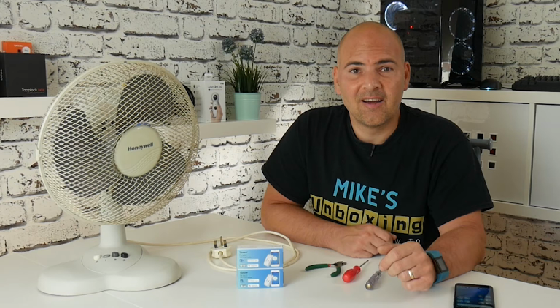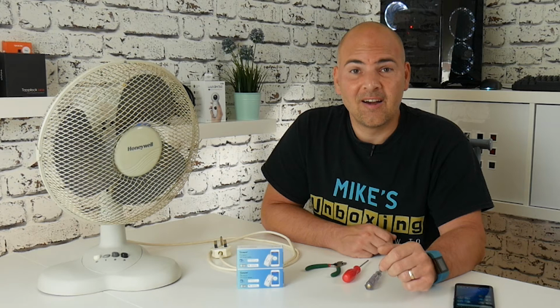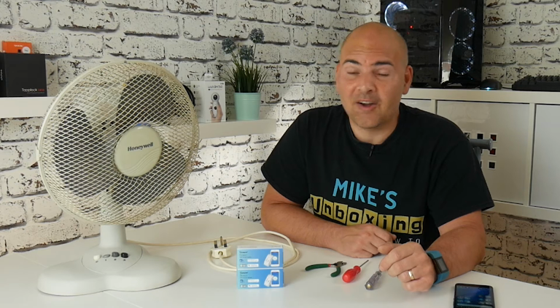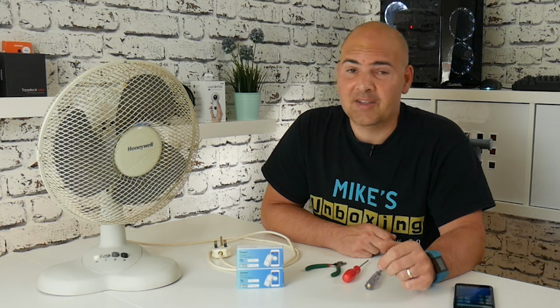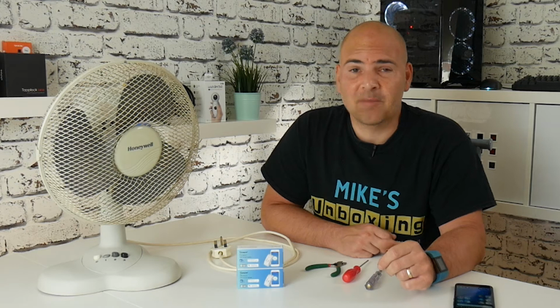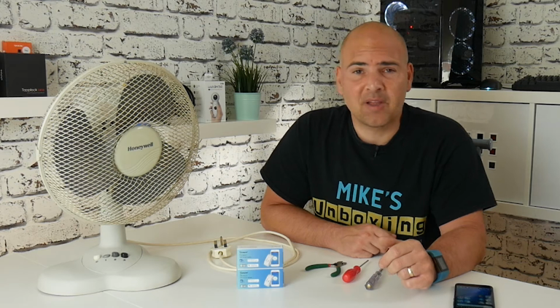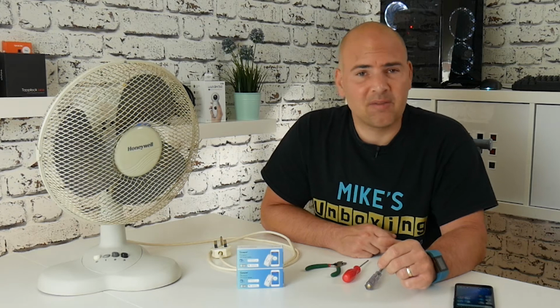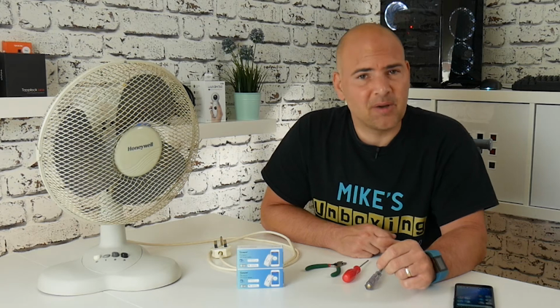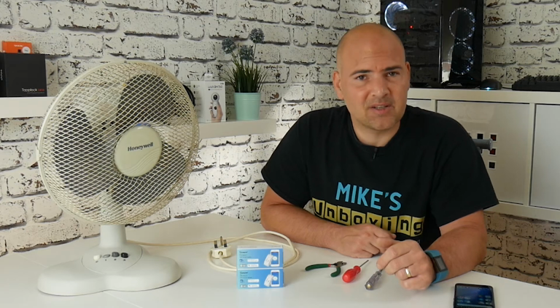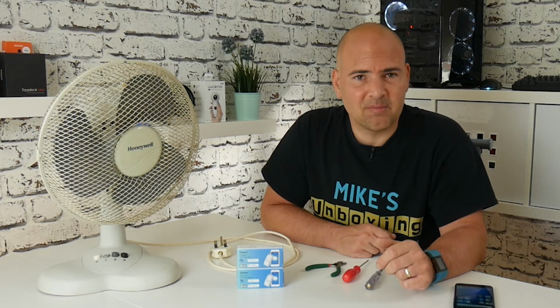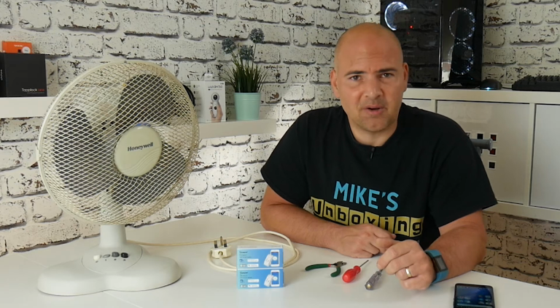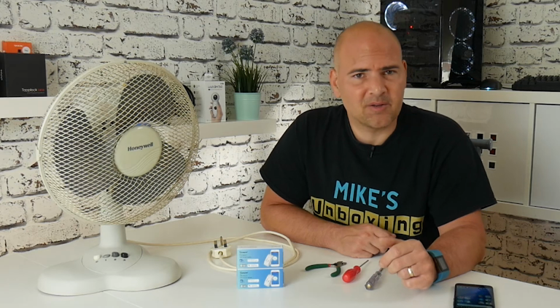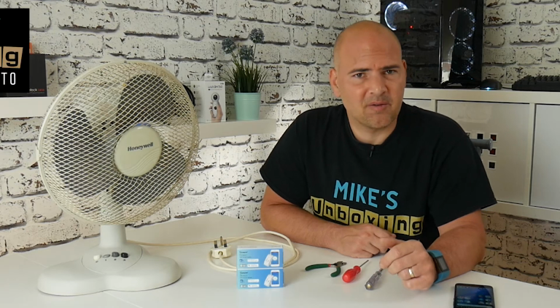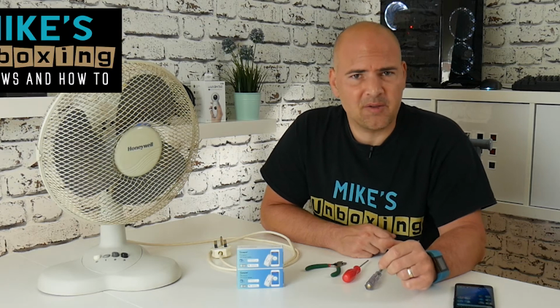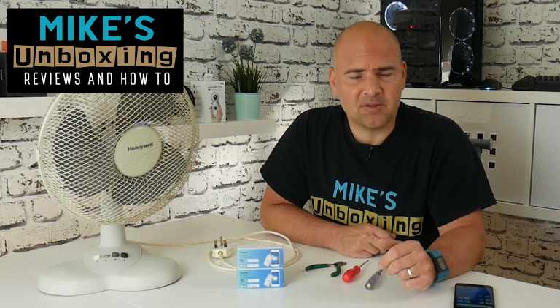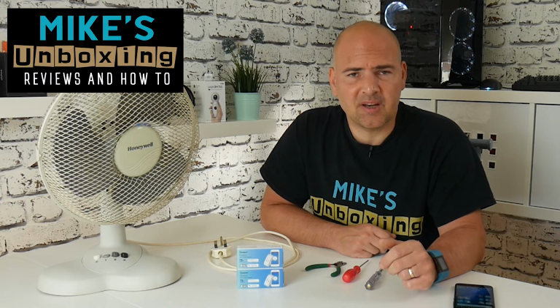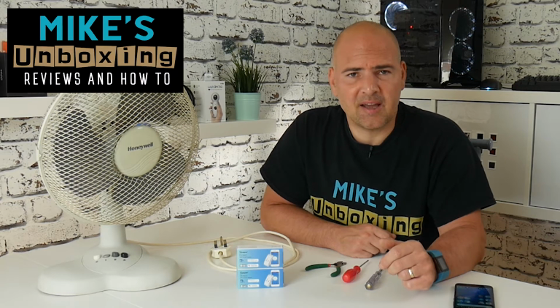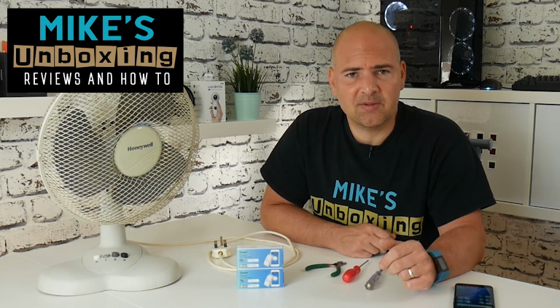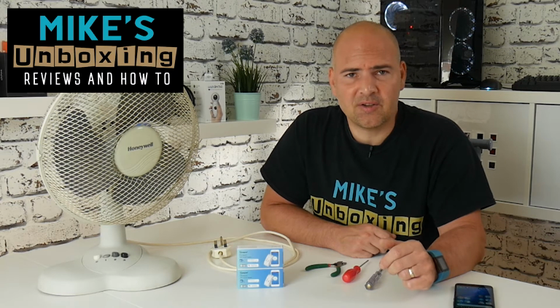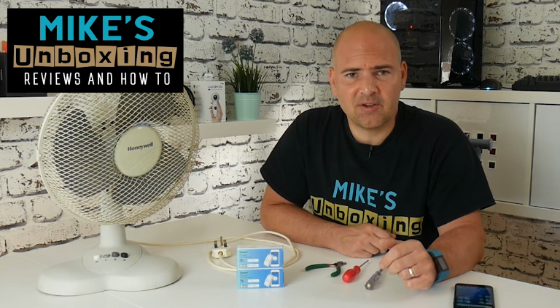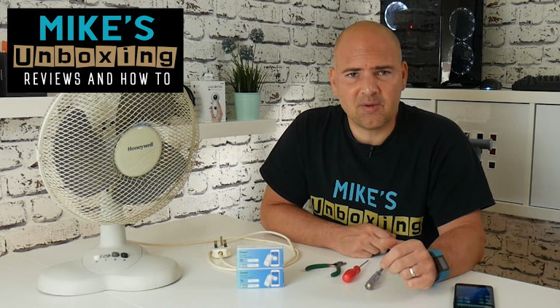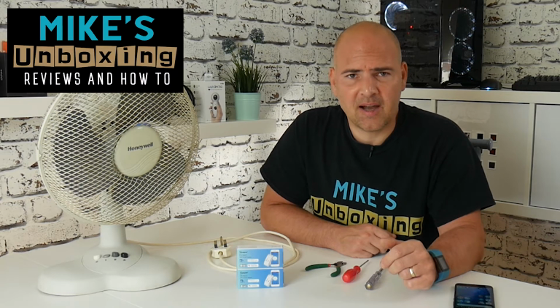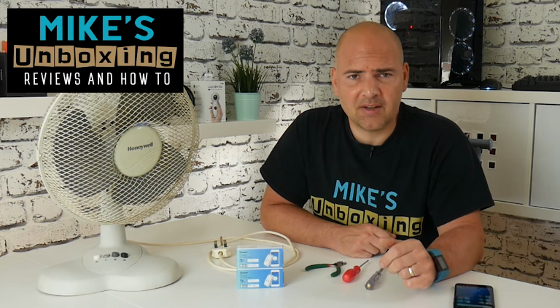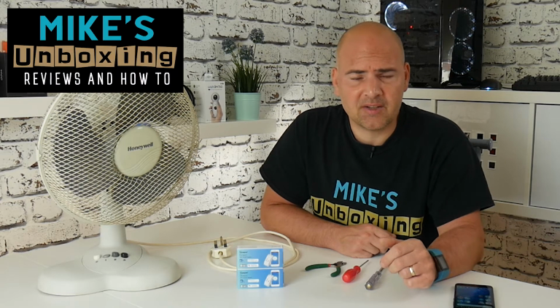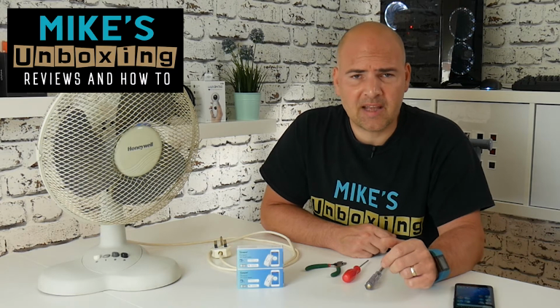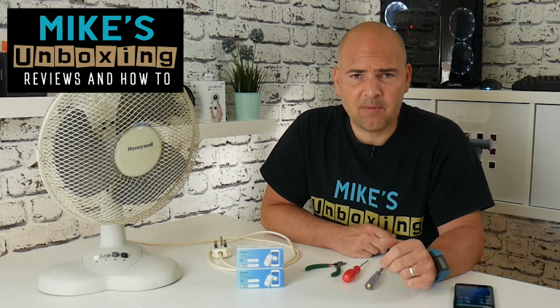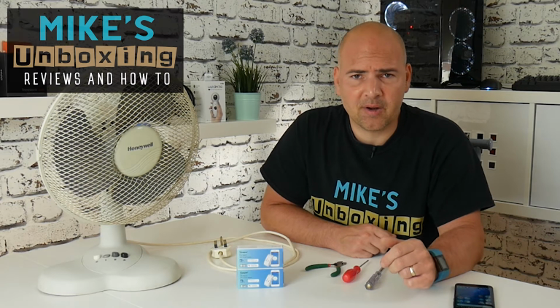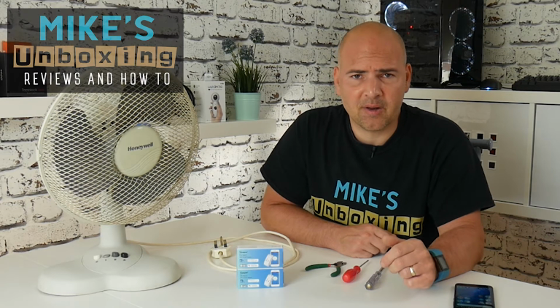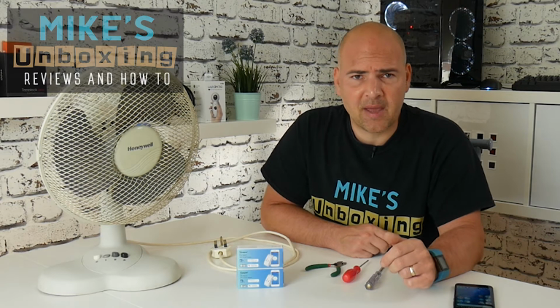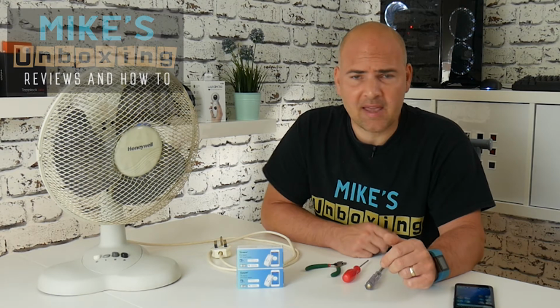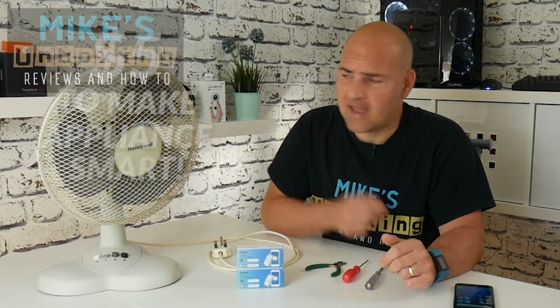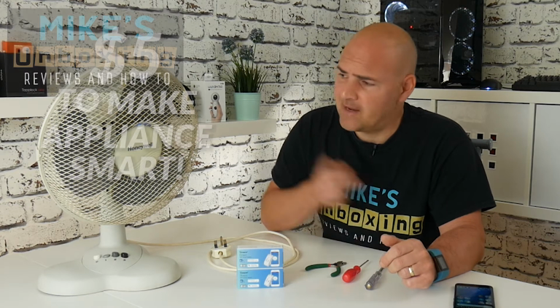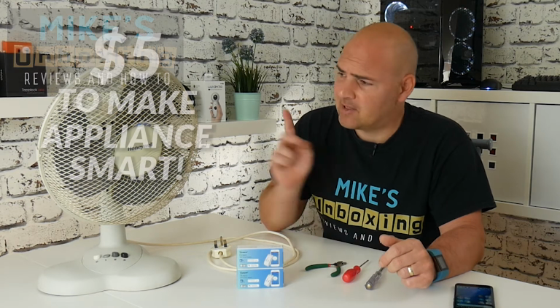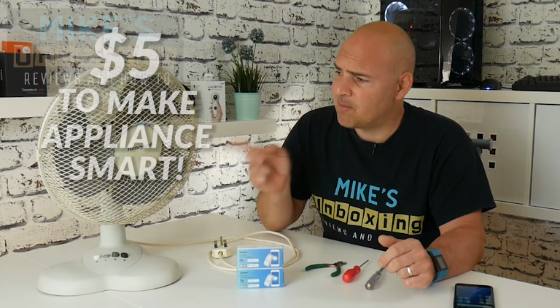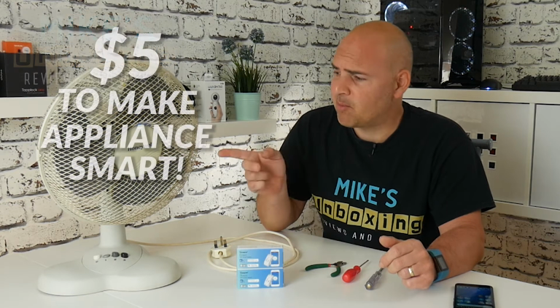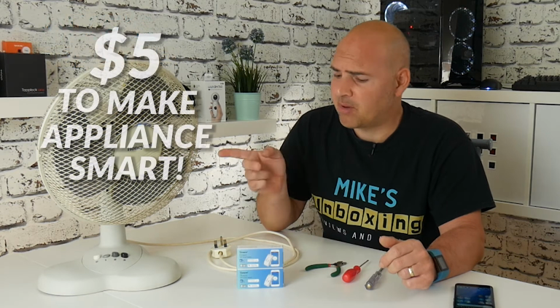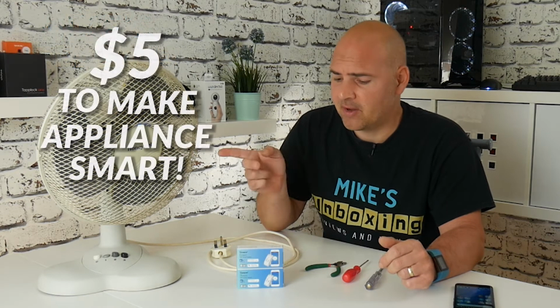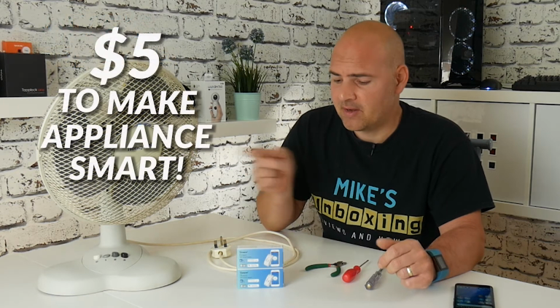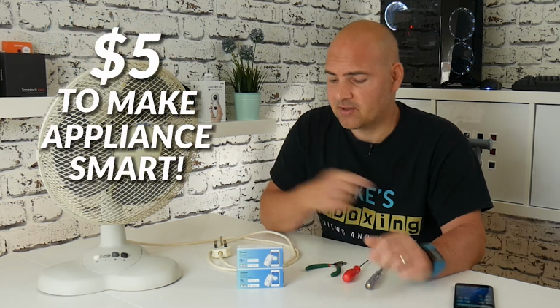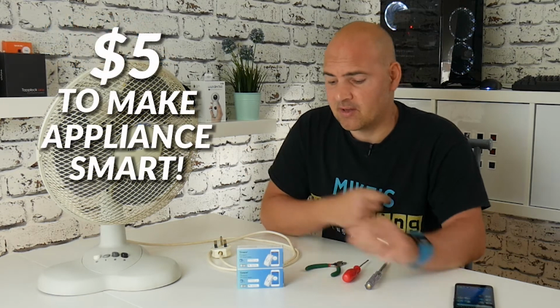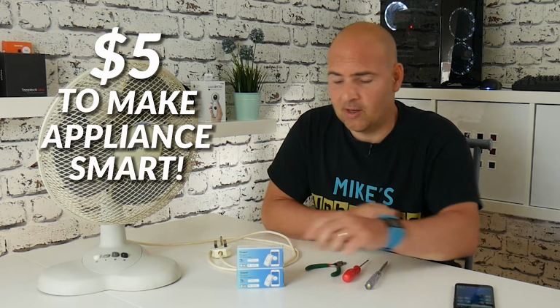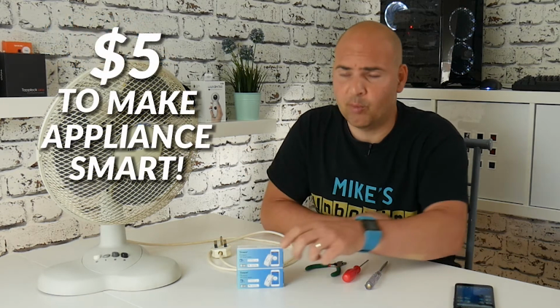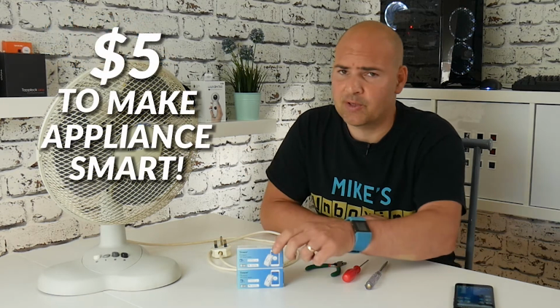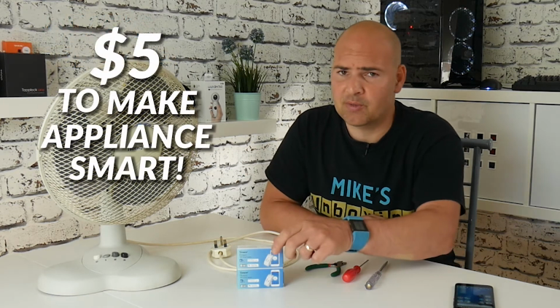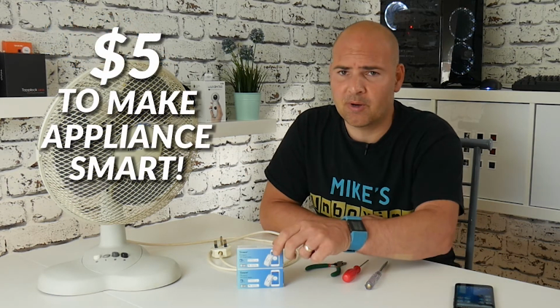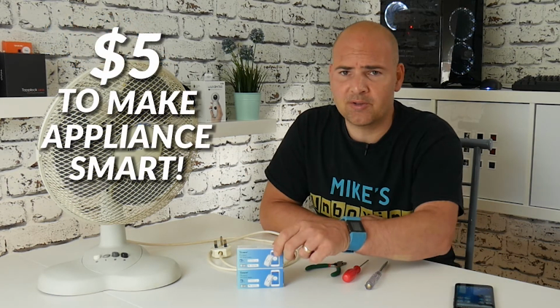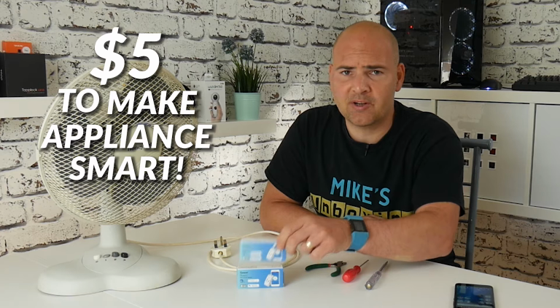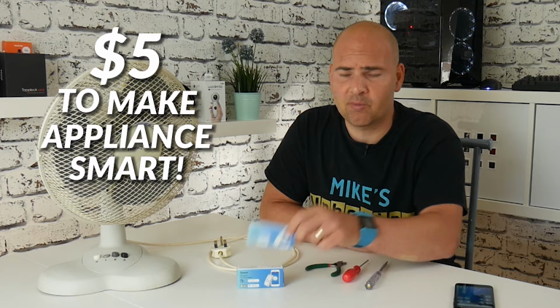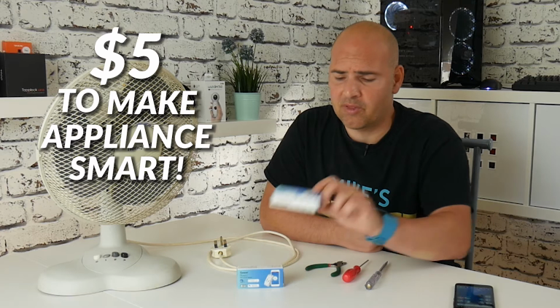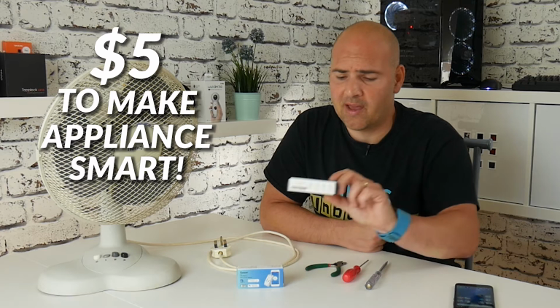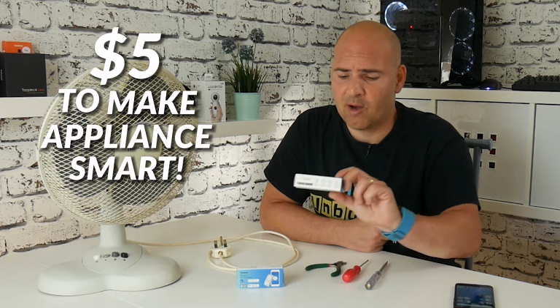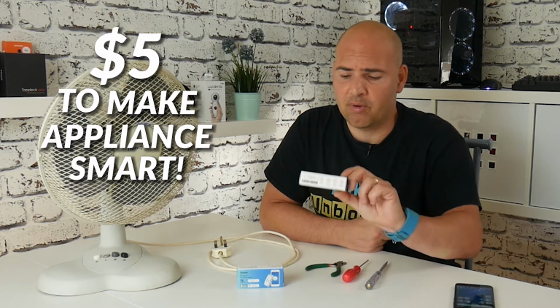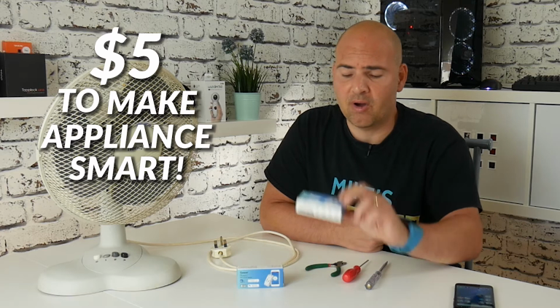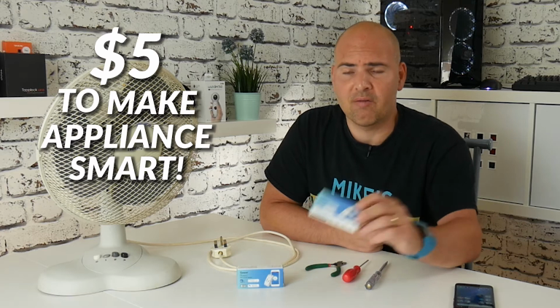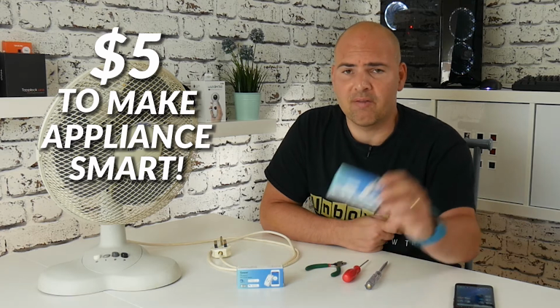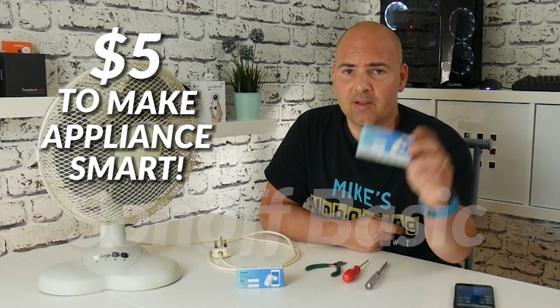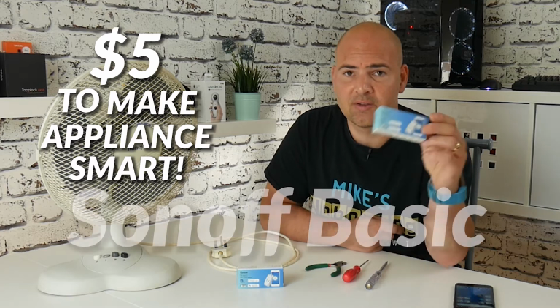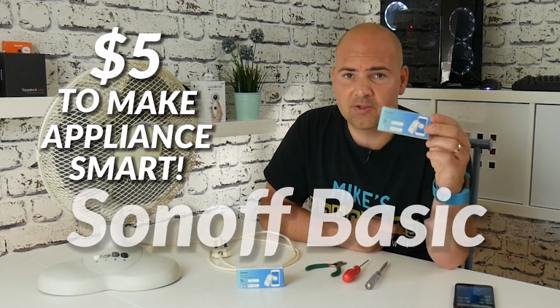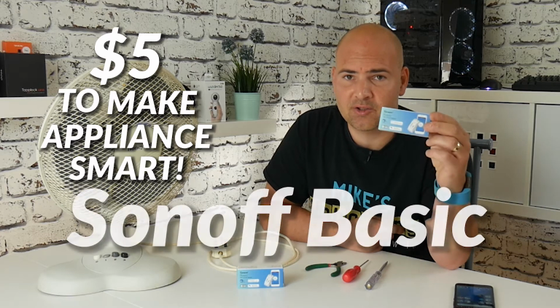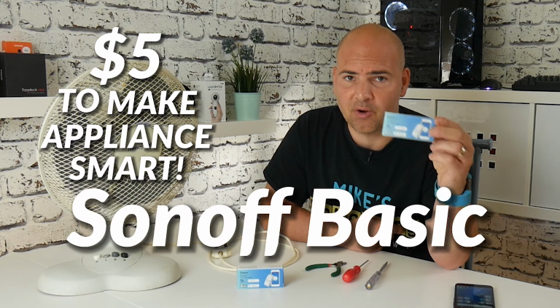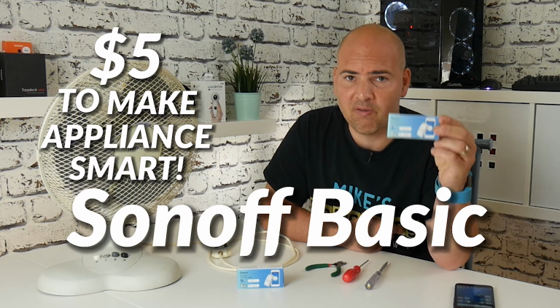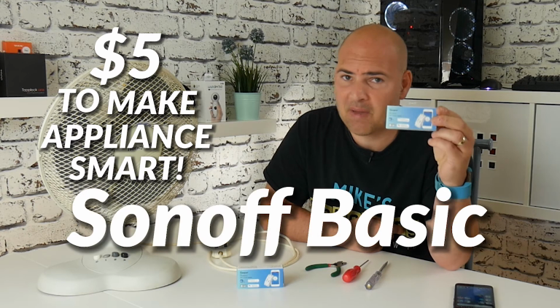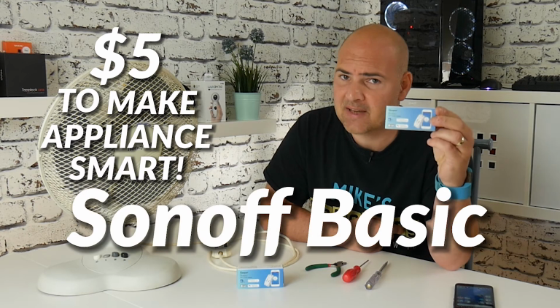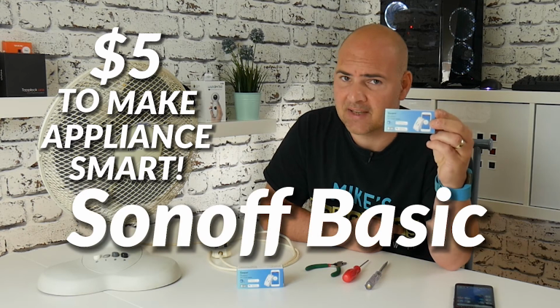Hi, this is Mike from Mike's Unboxing Reviews and How-To, and today we're going to make a dumb appliance a little bit smarter with the help of Sonoff Basic.